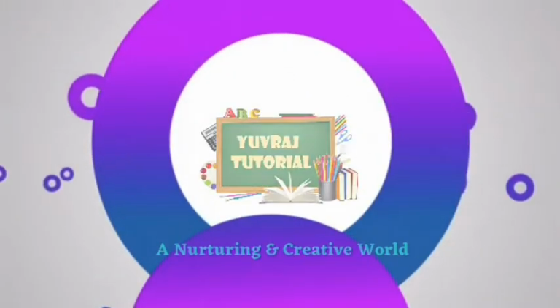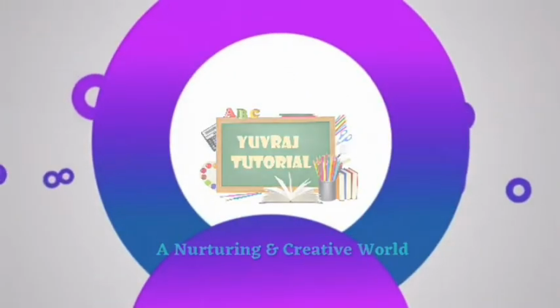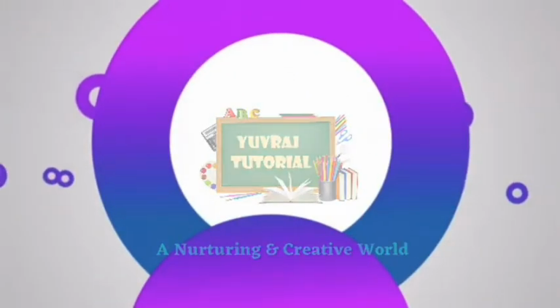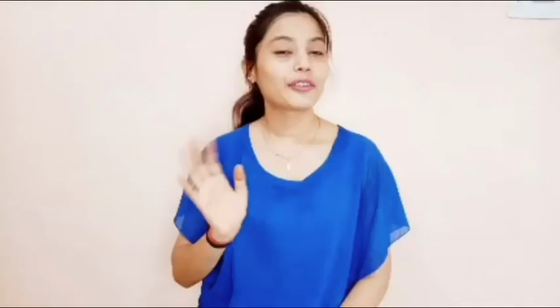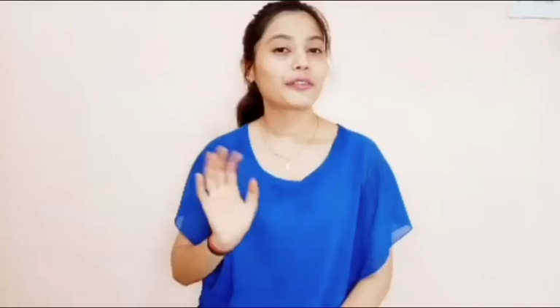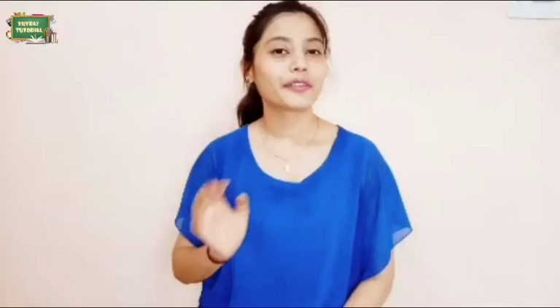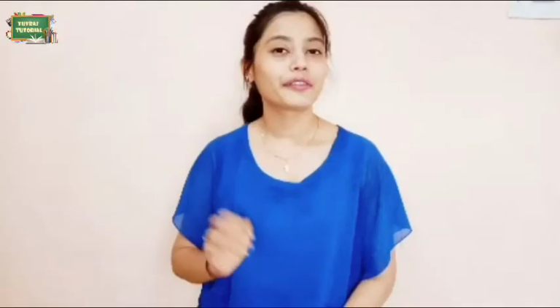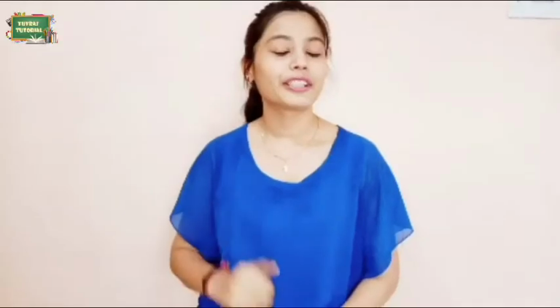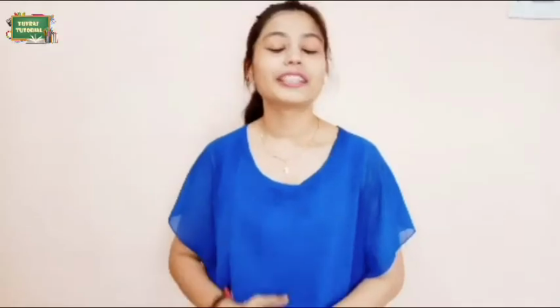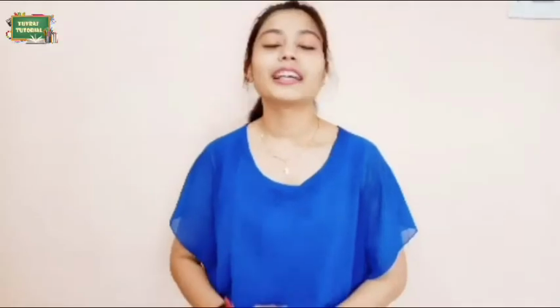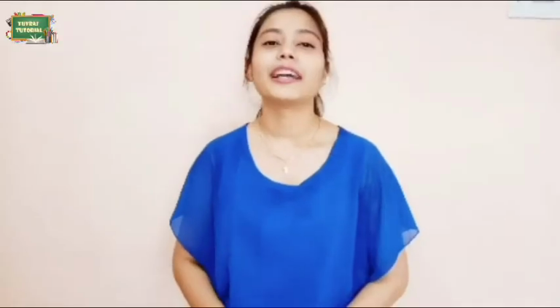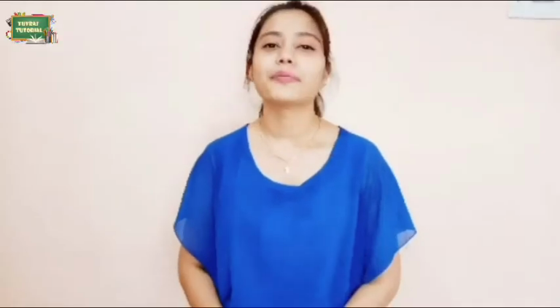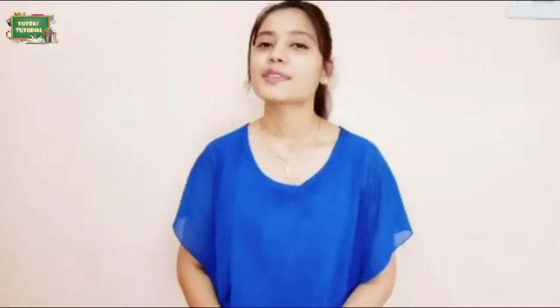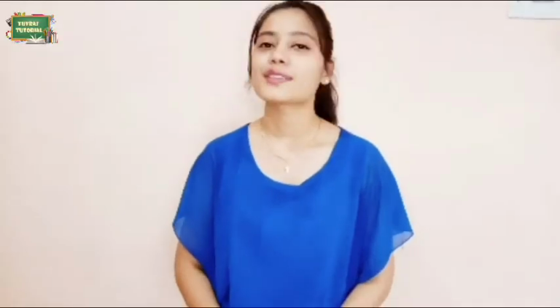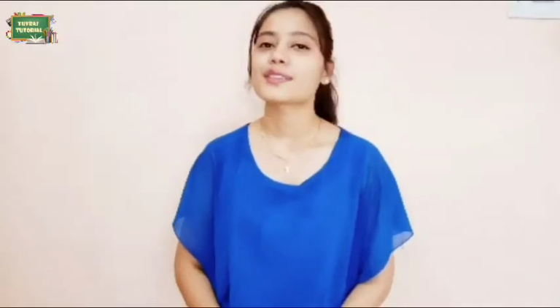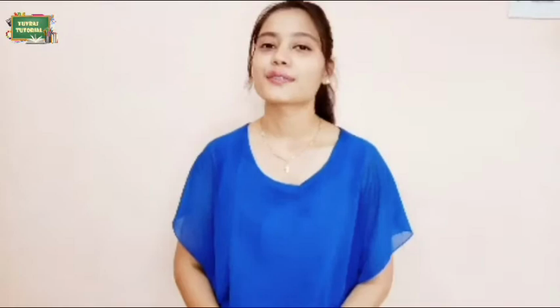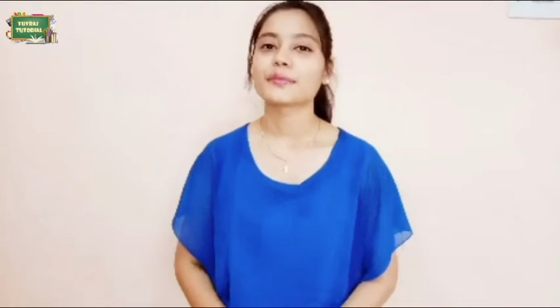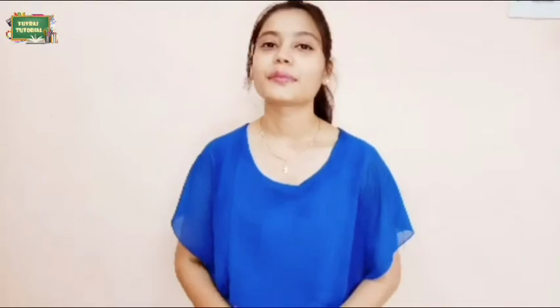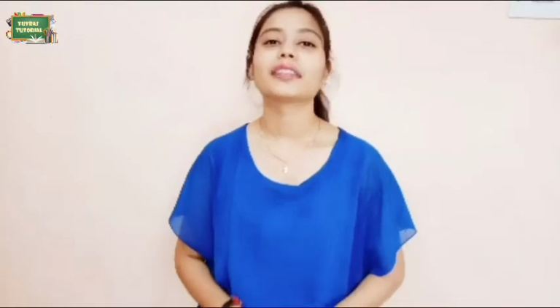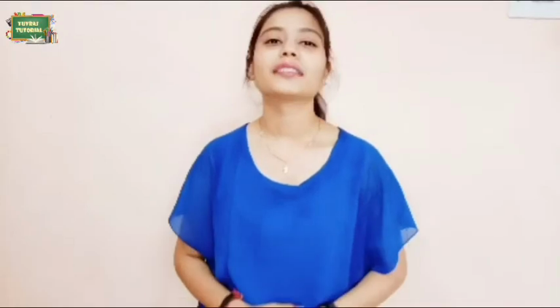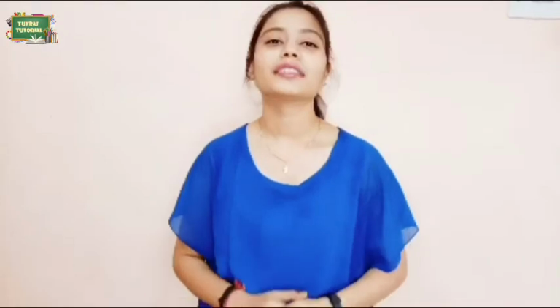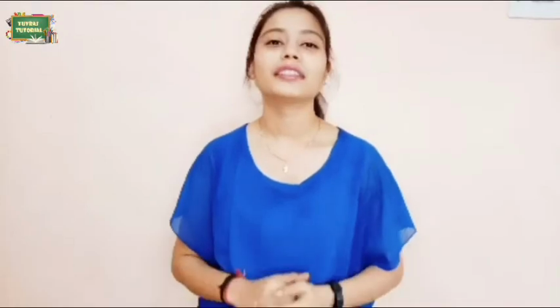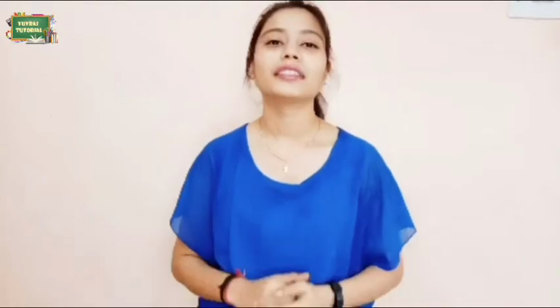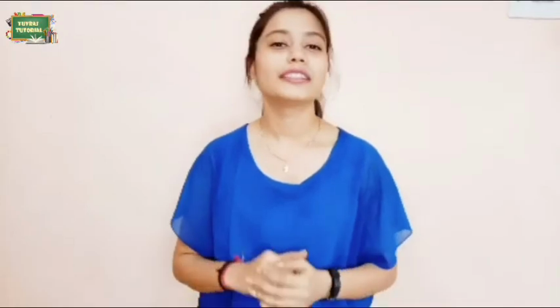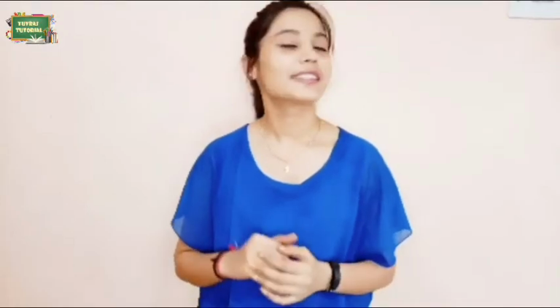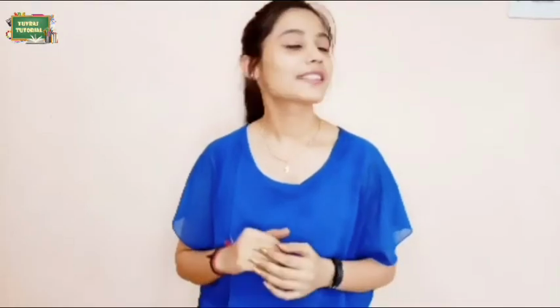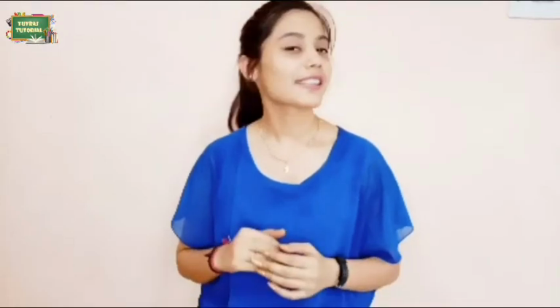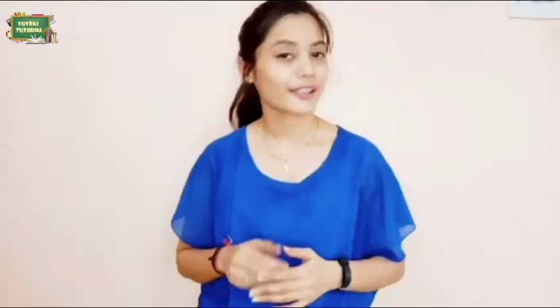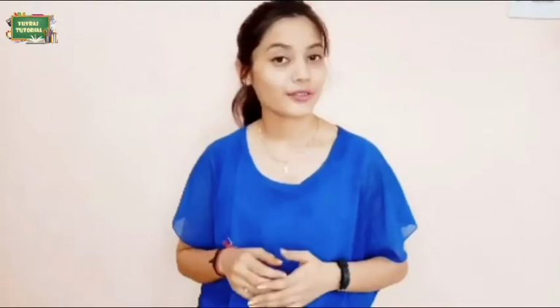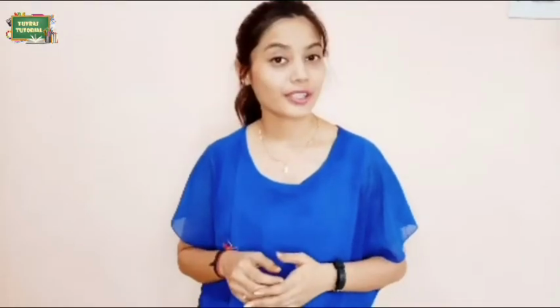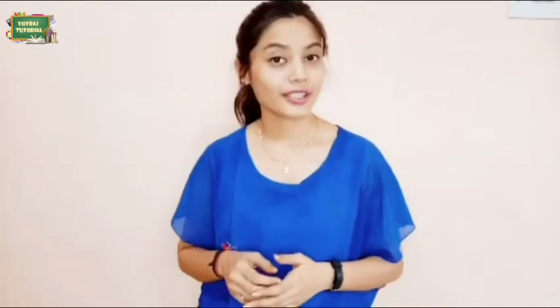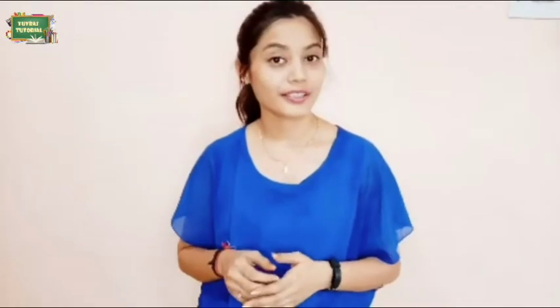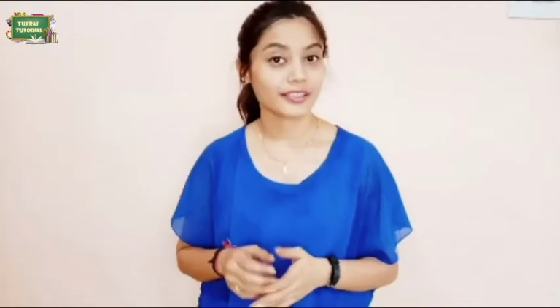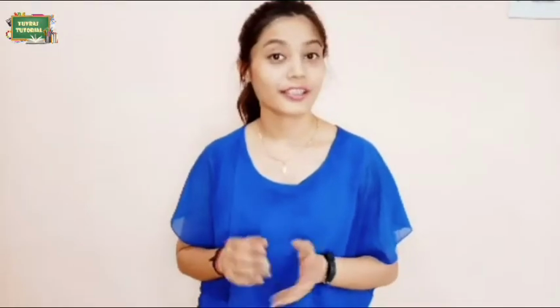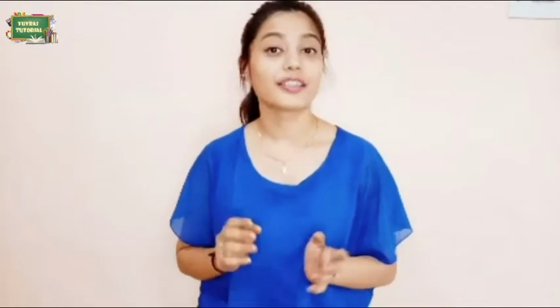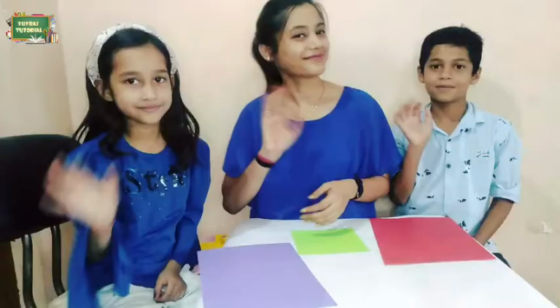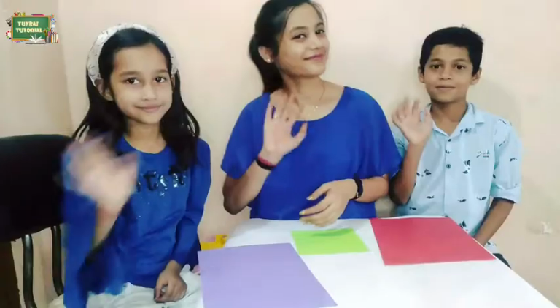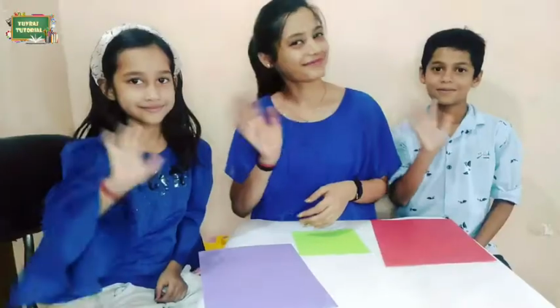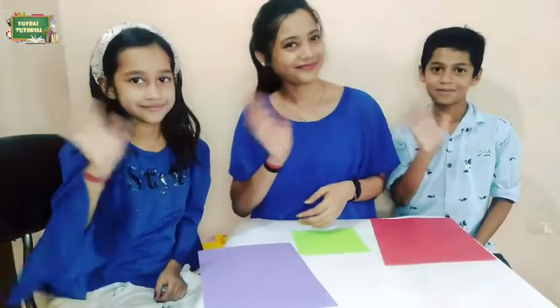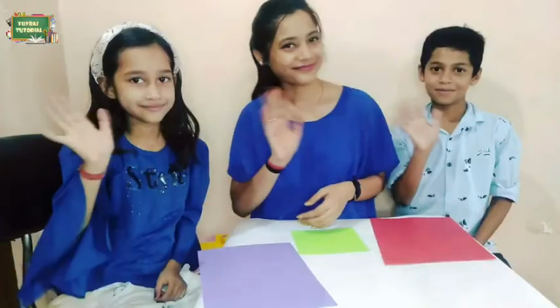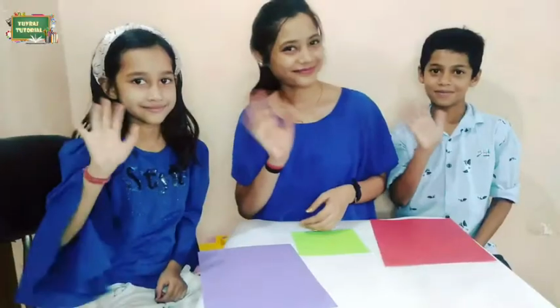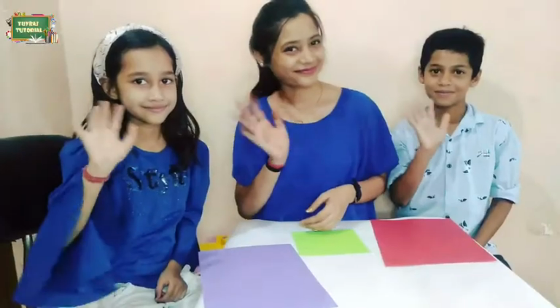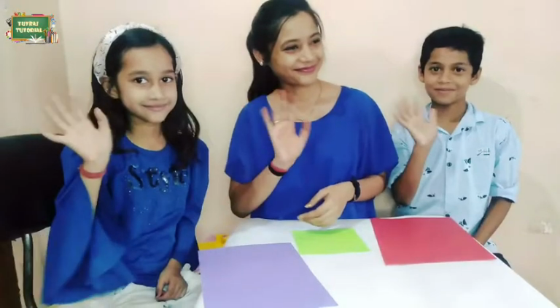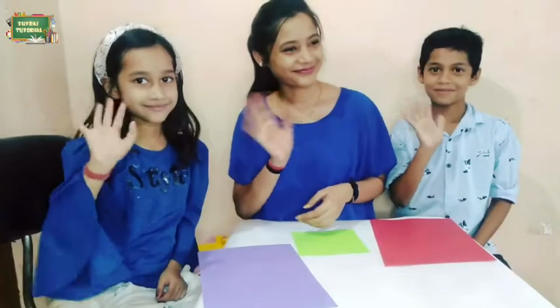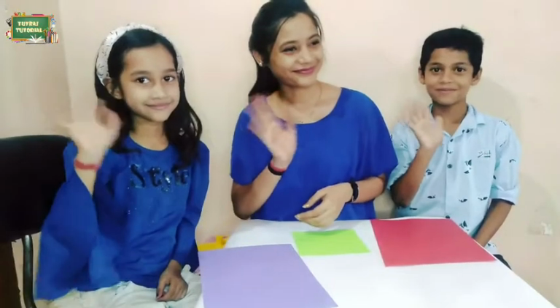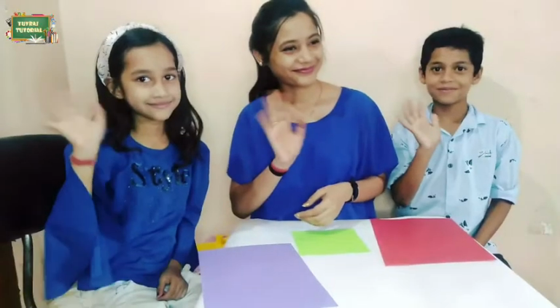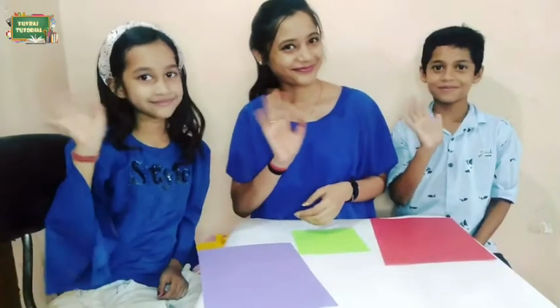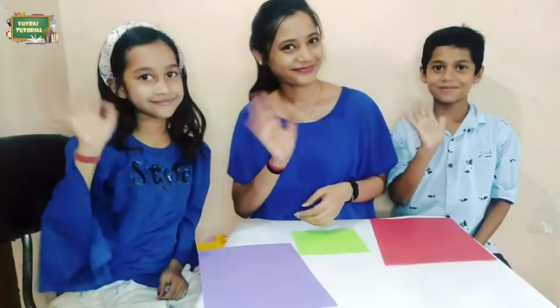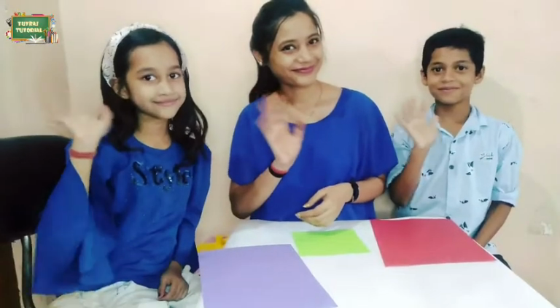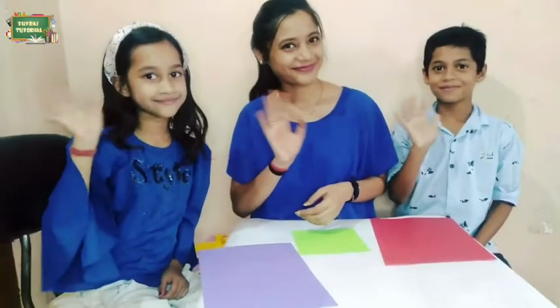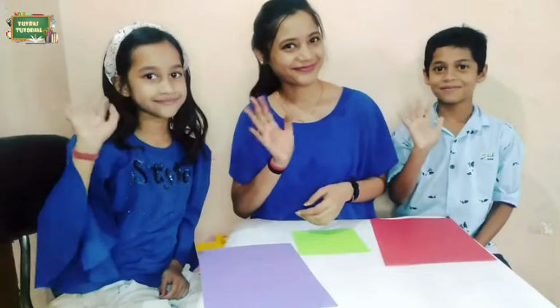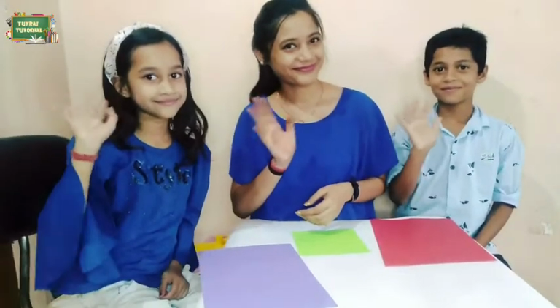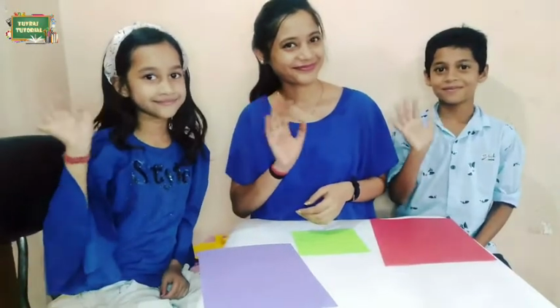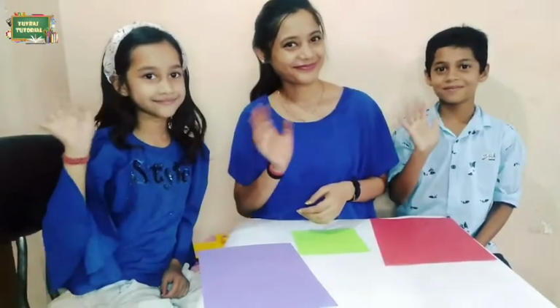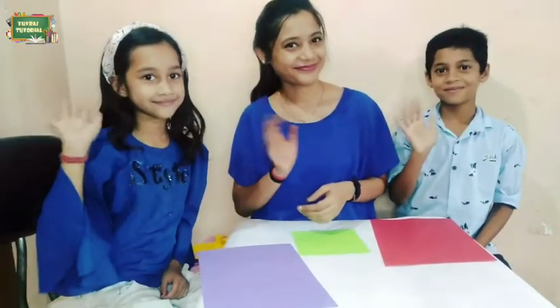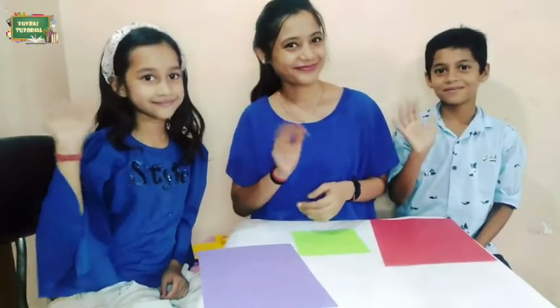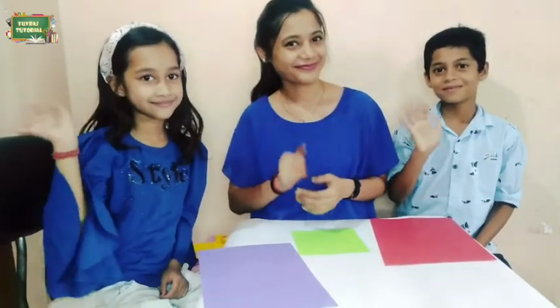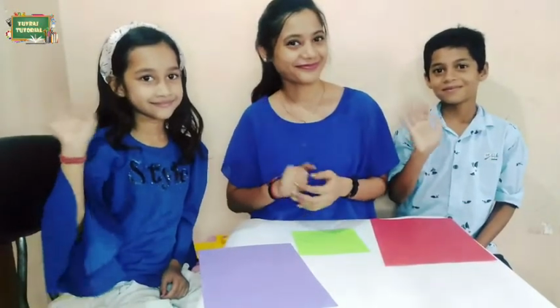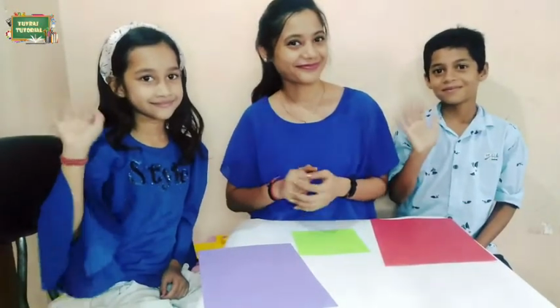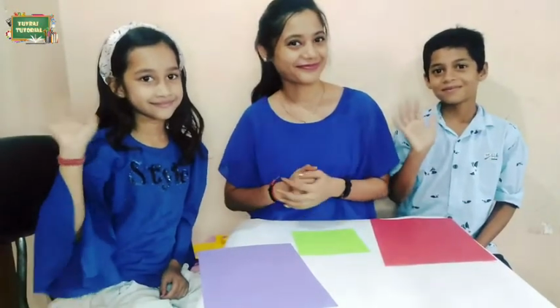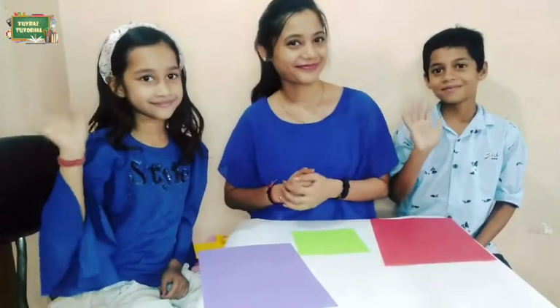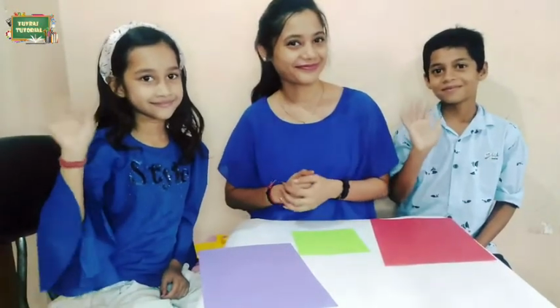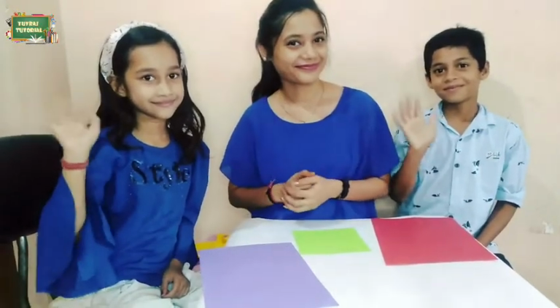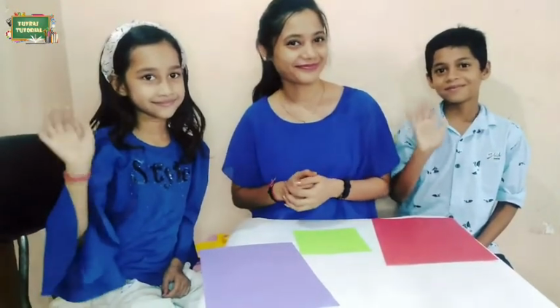Hello everyone, I am Sonam, an early years educator, and today we are back with another craft video.